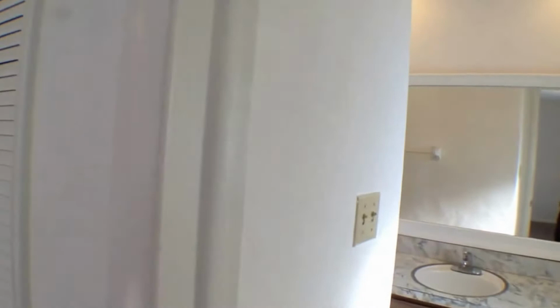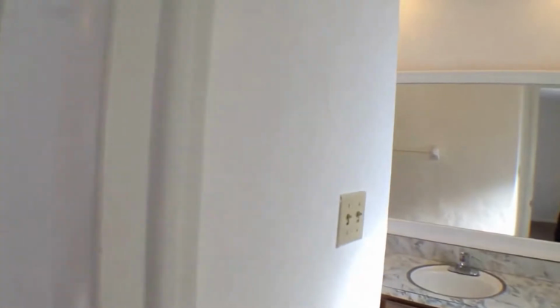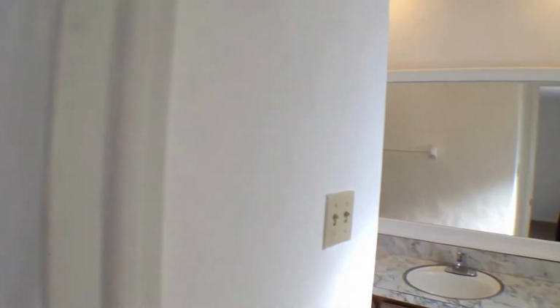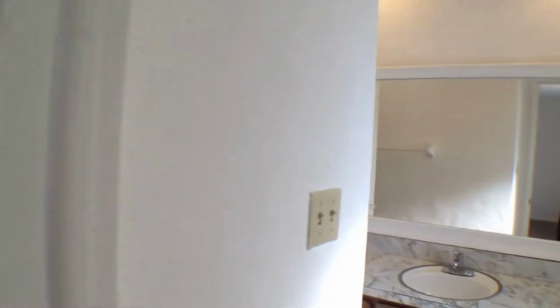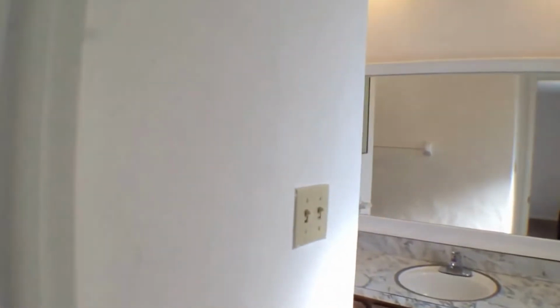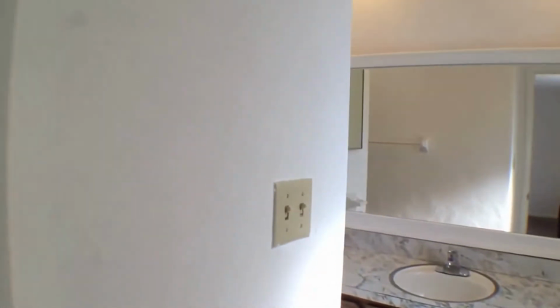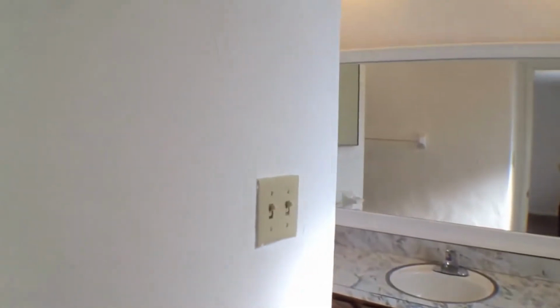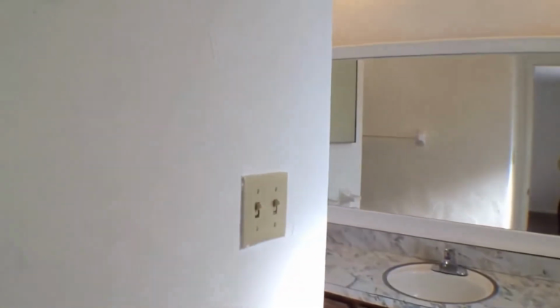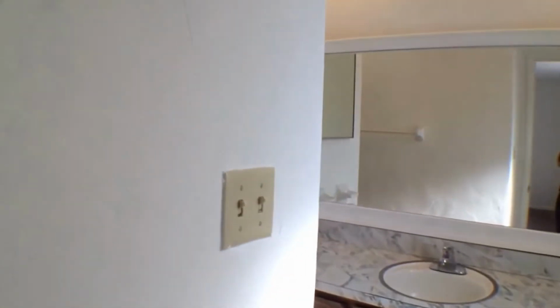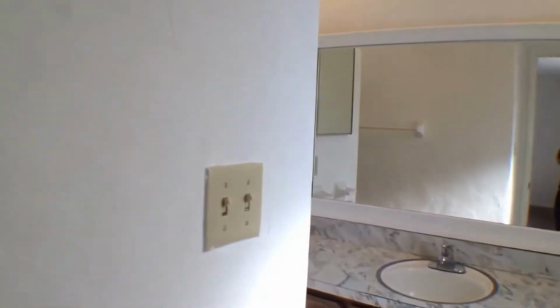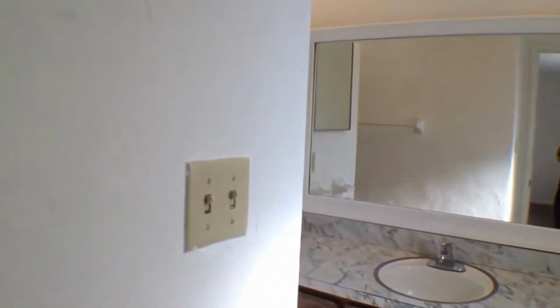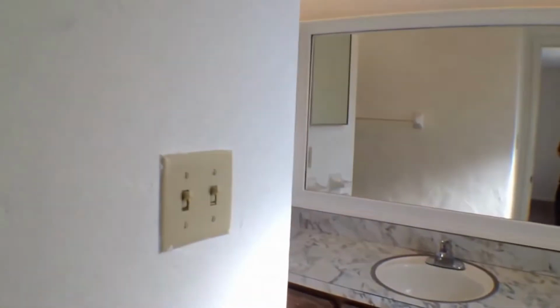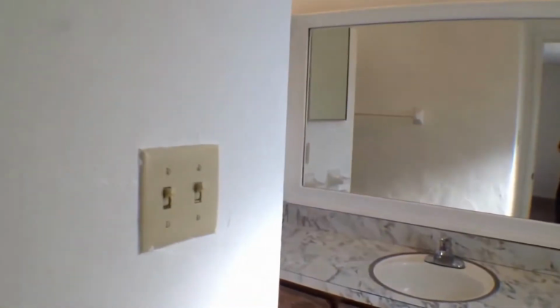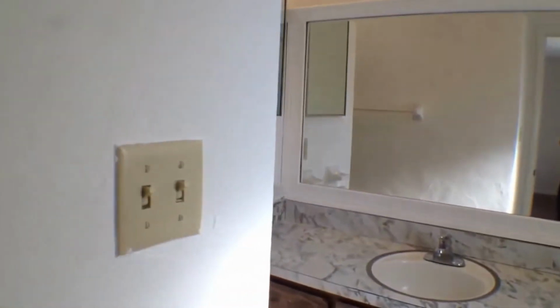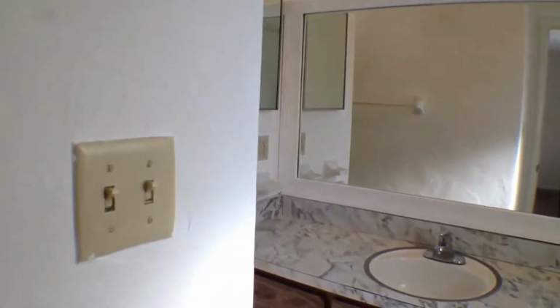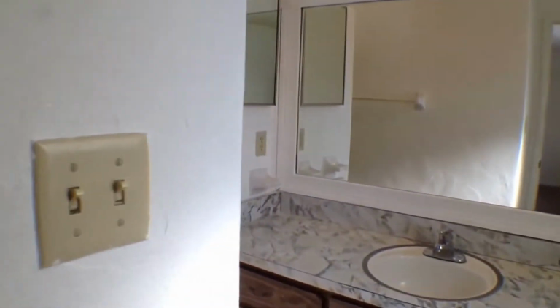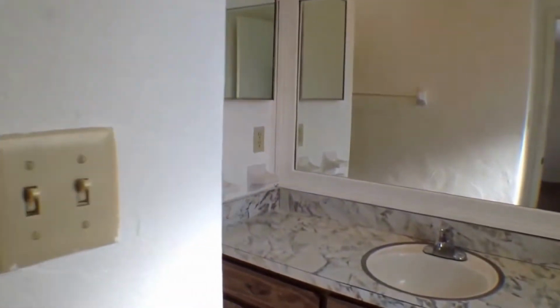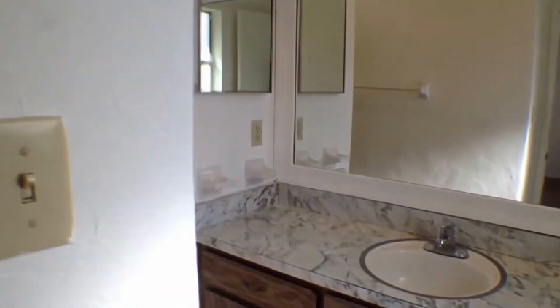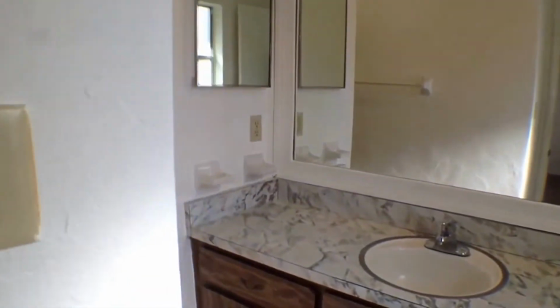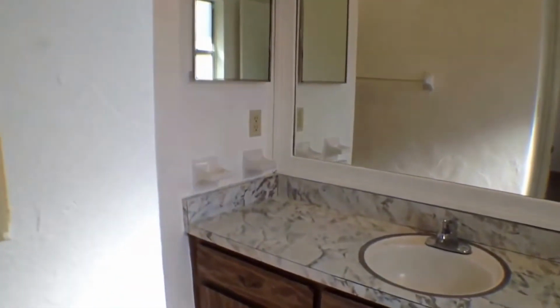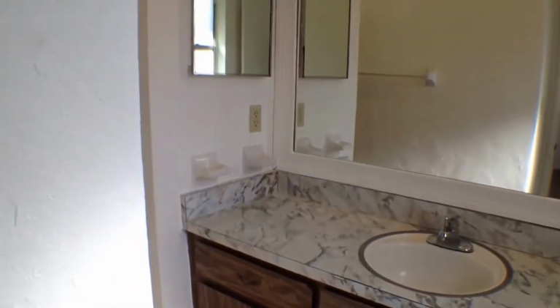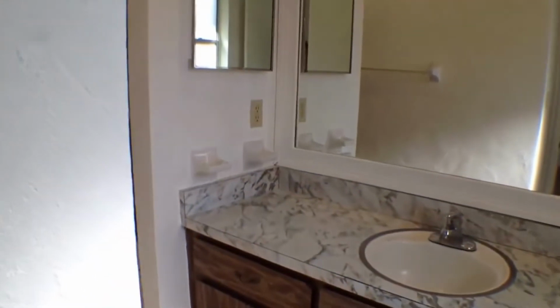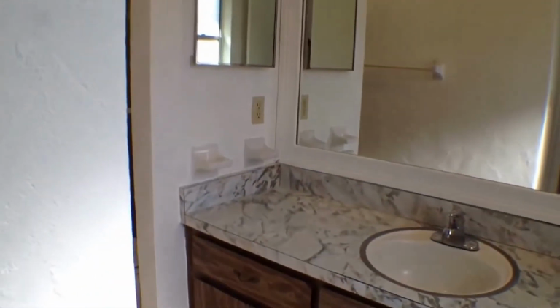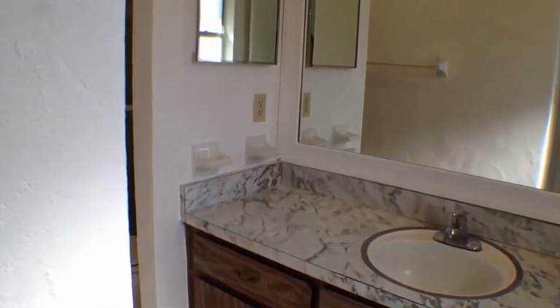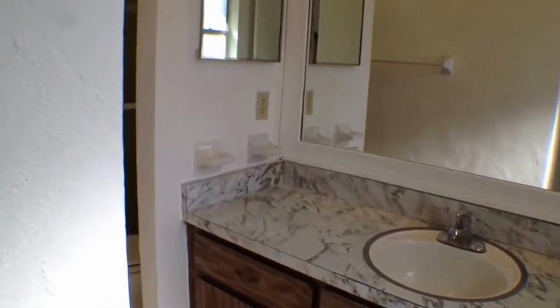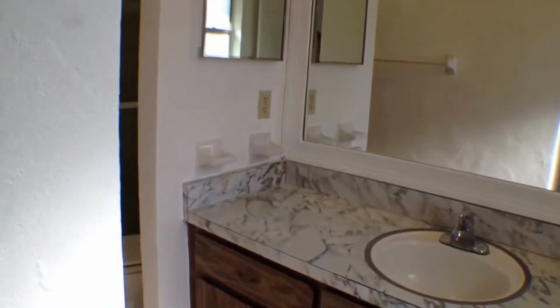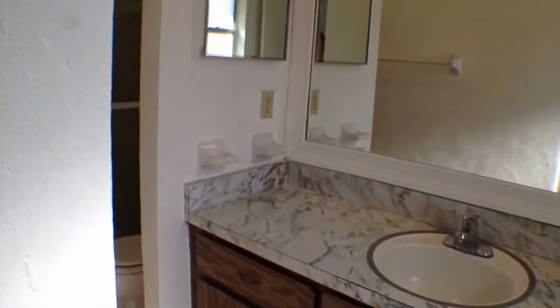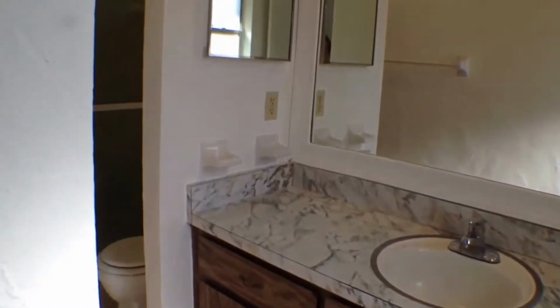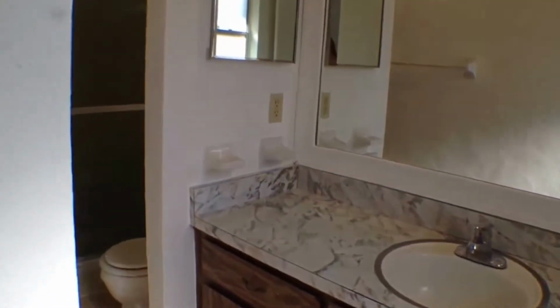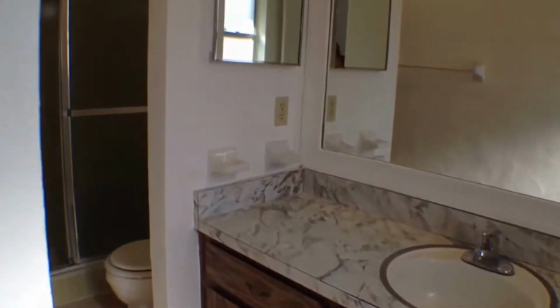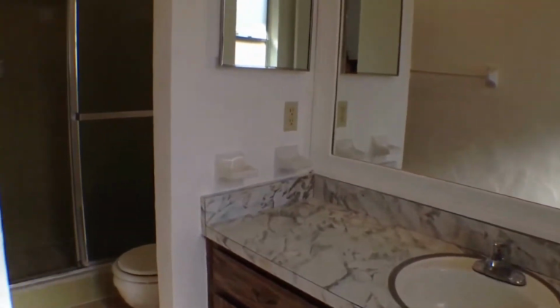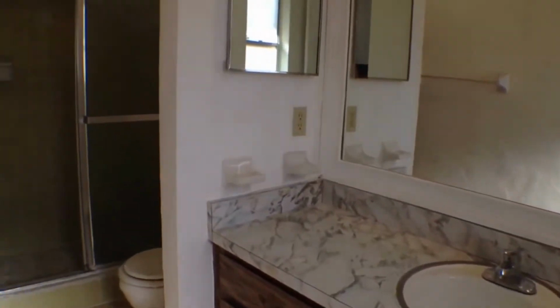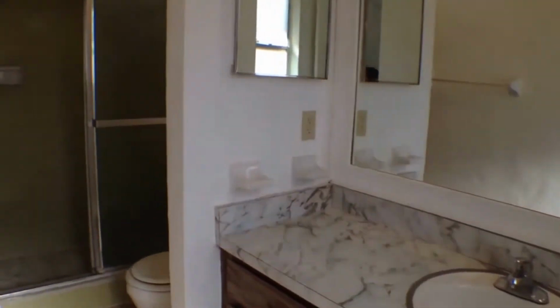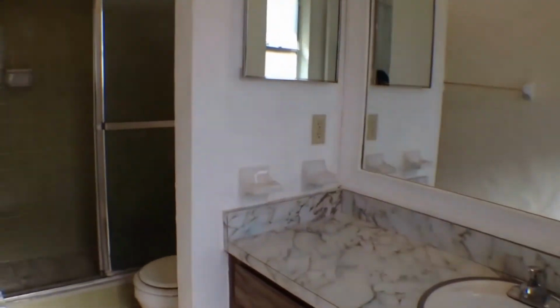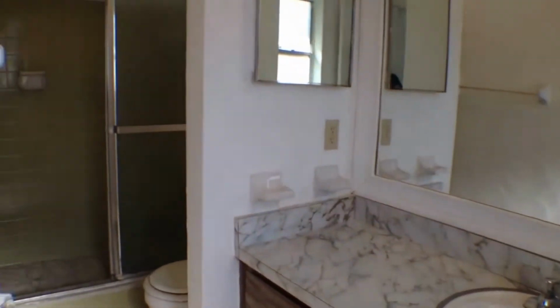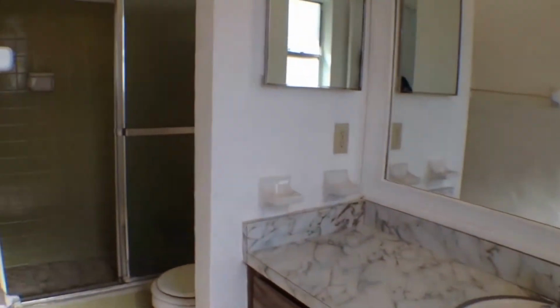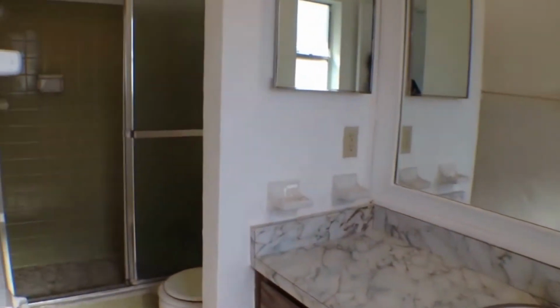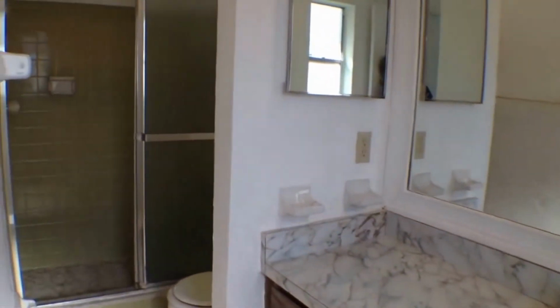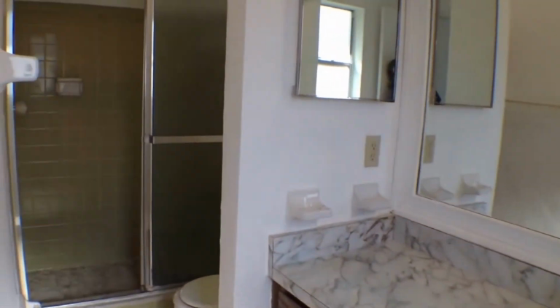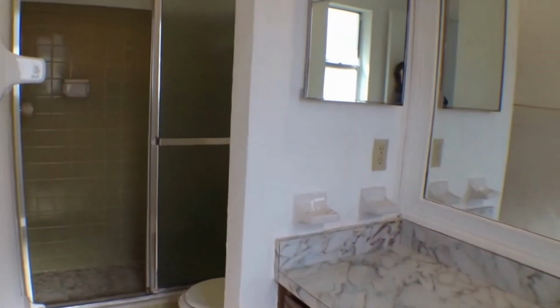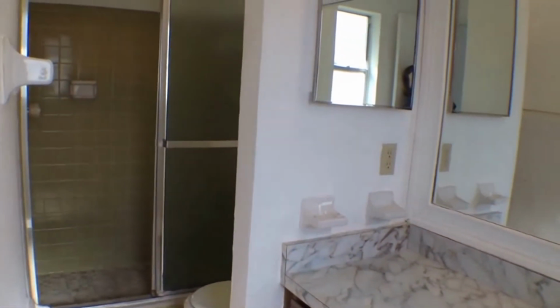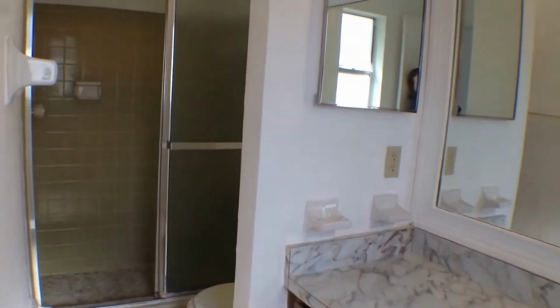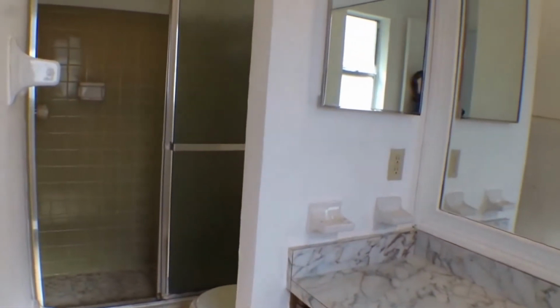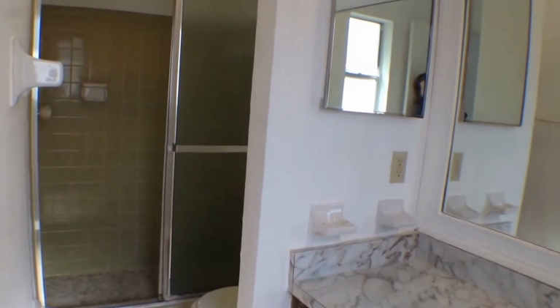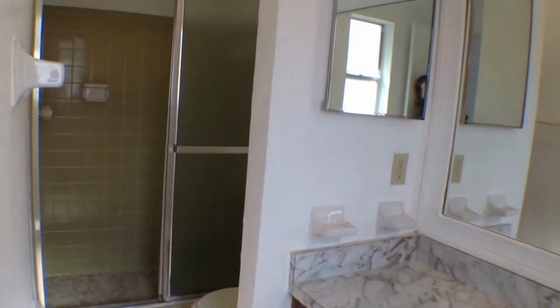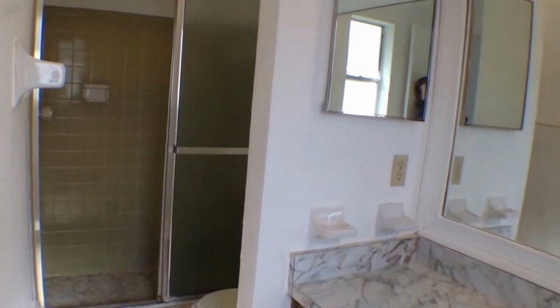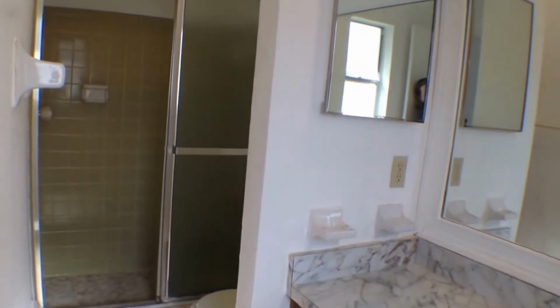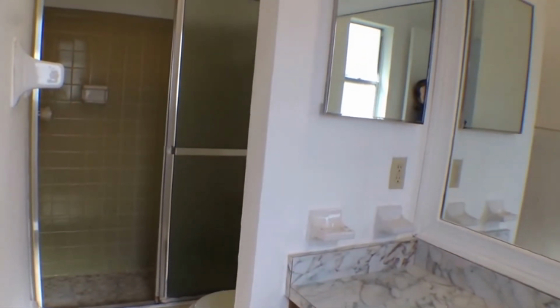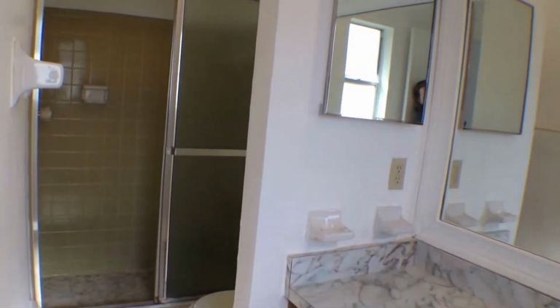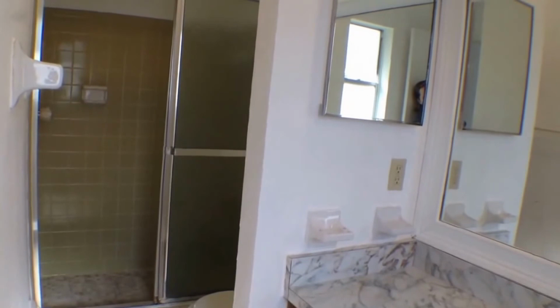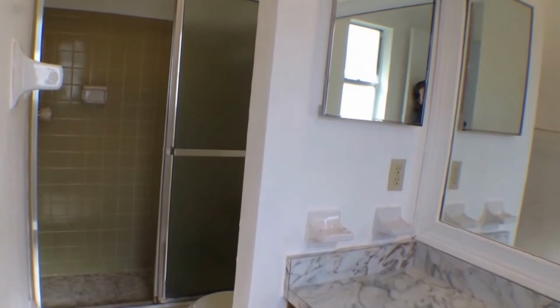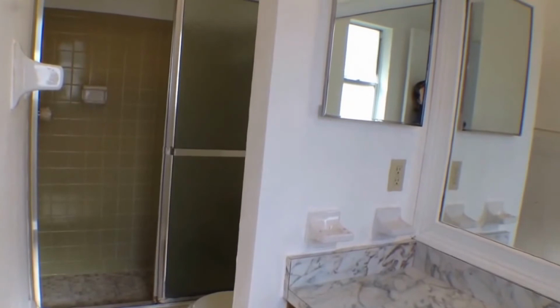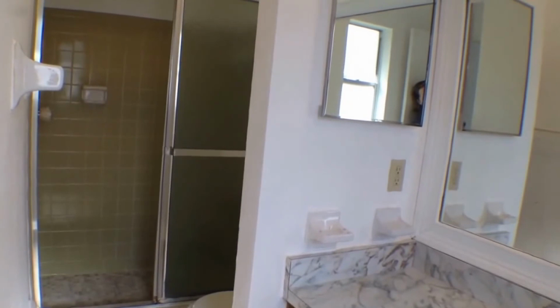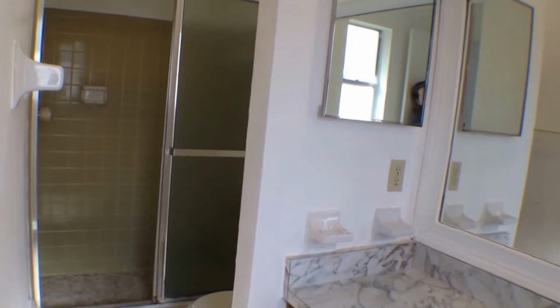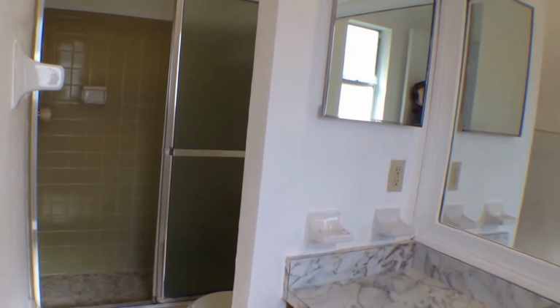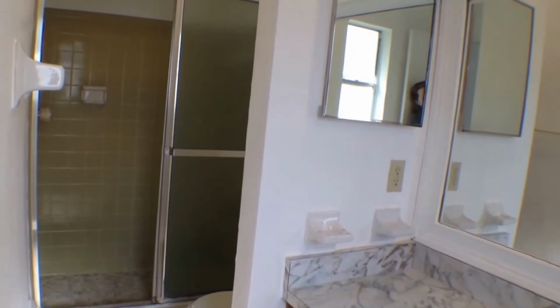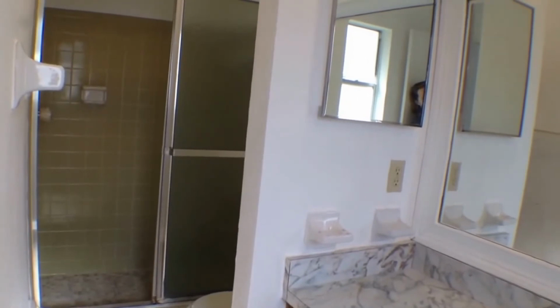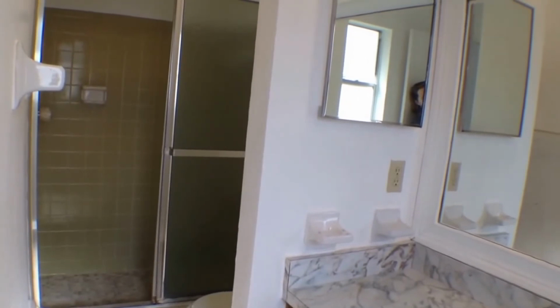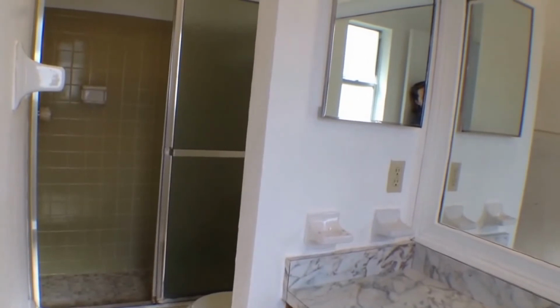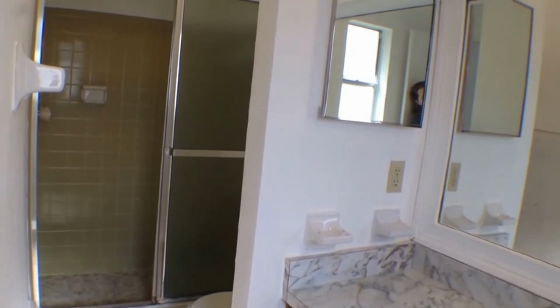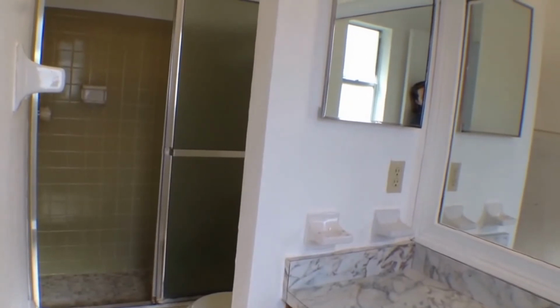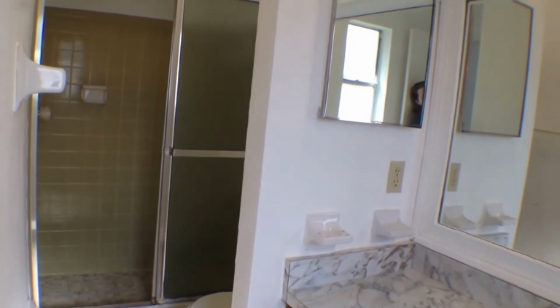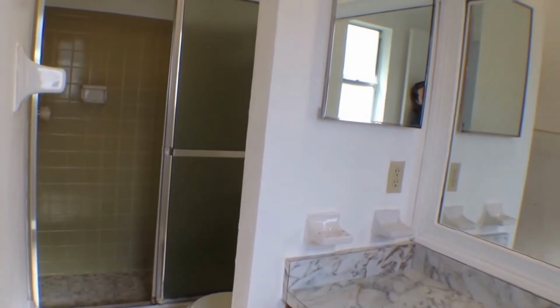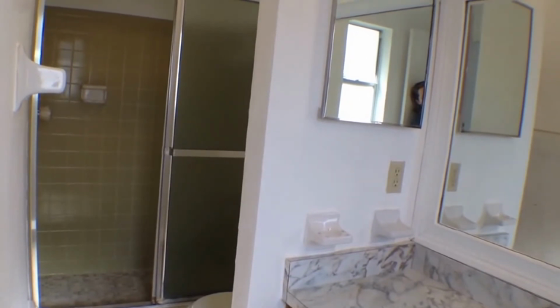And here we have the master bathroom. You're going to have the stand-in shower.